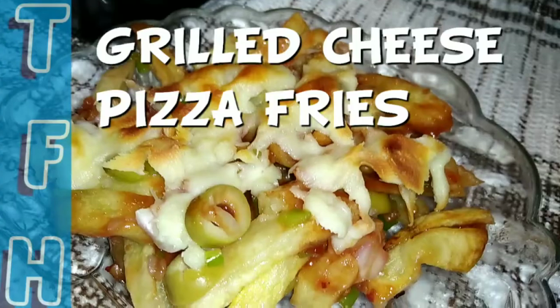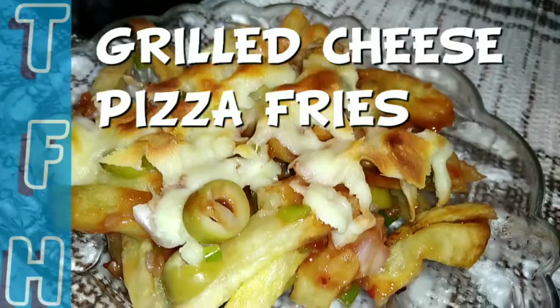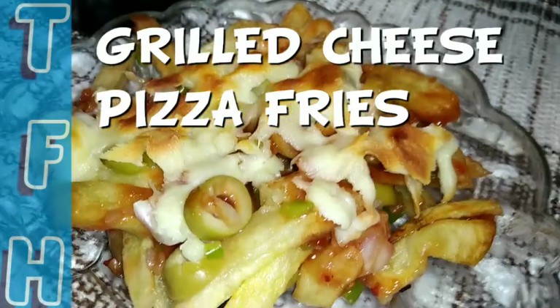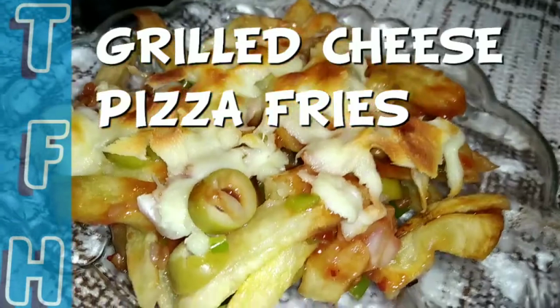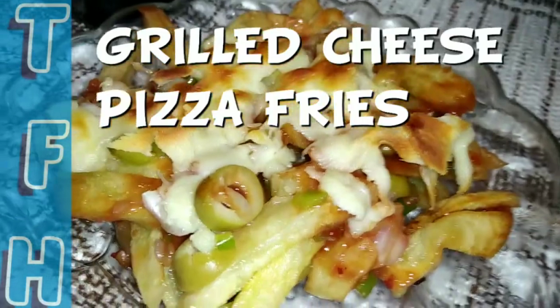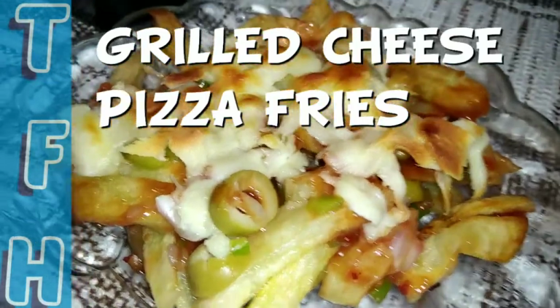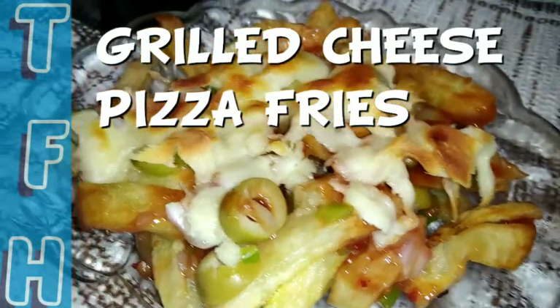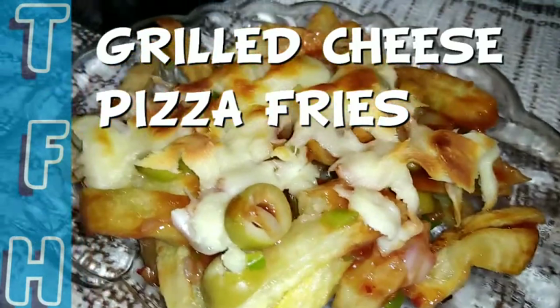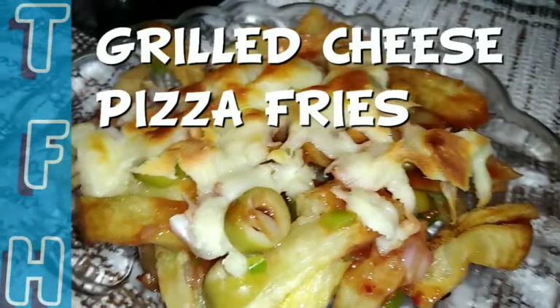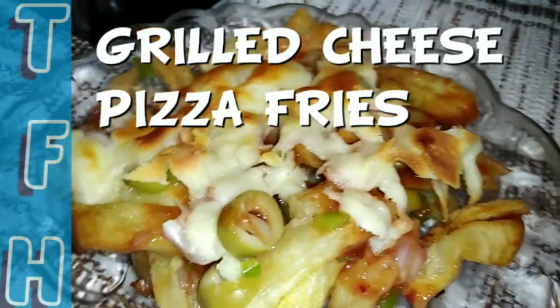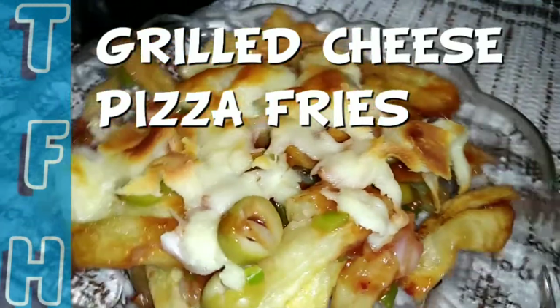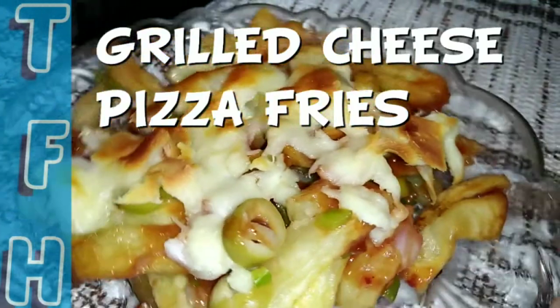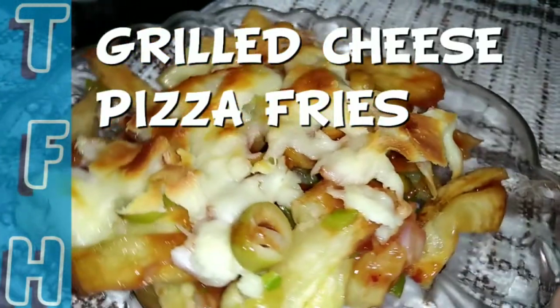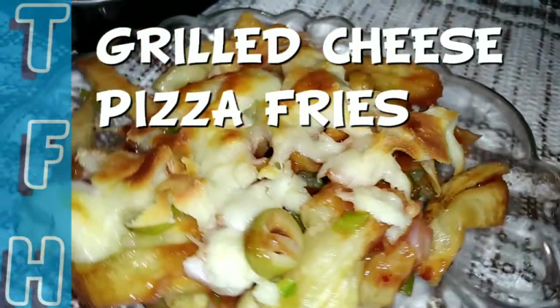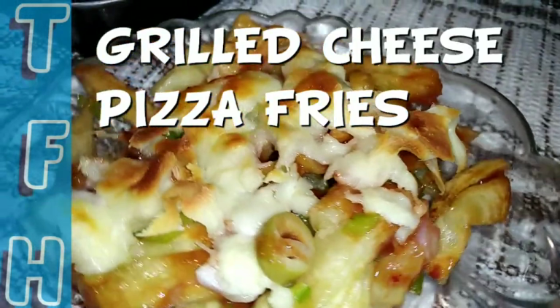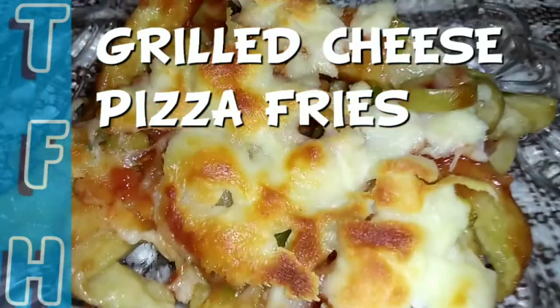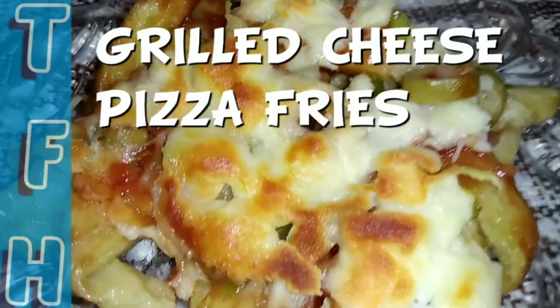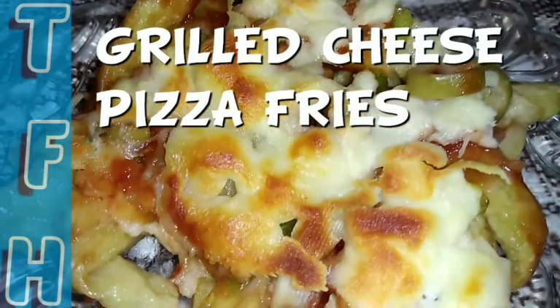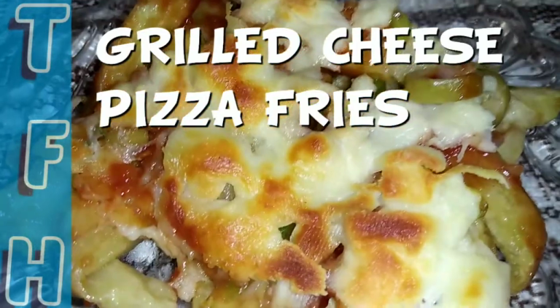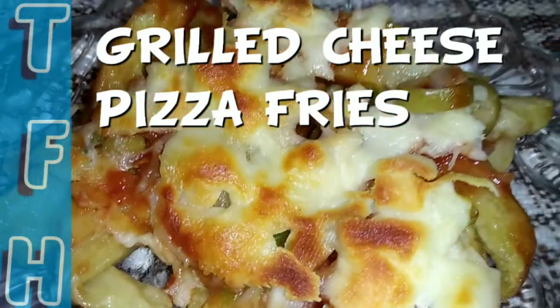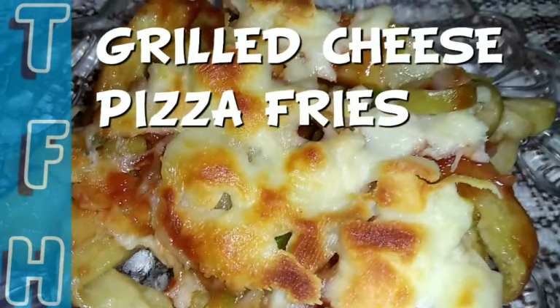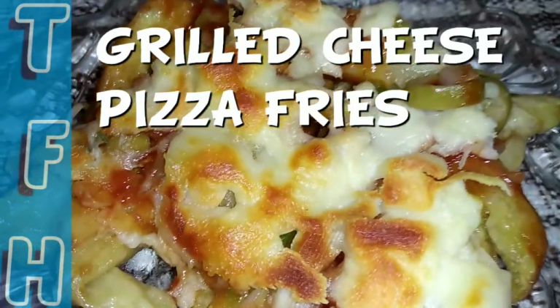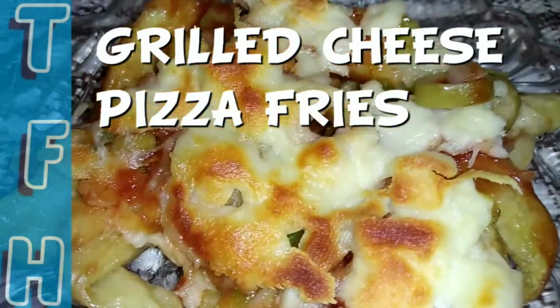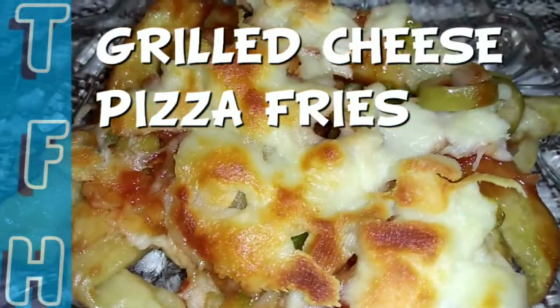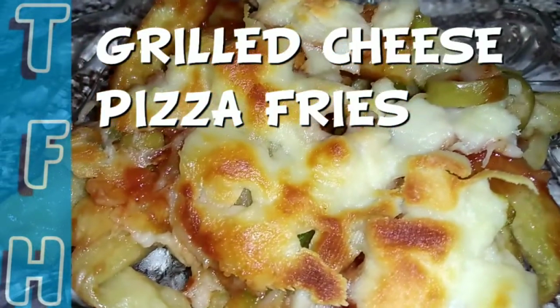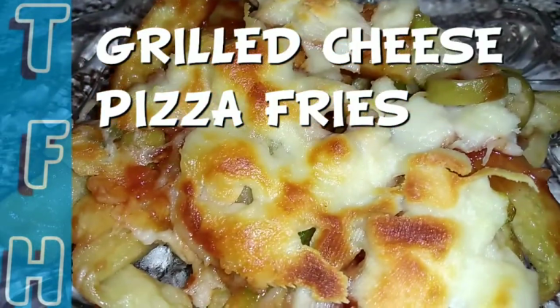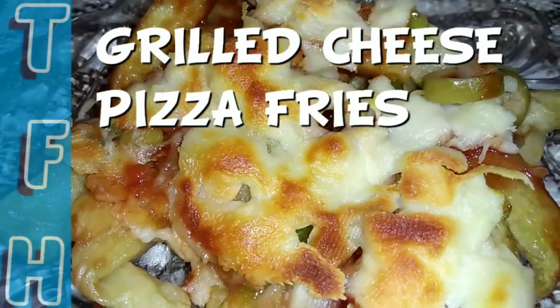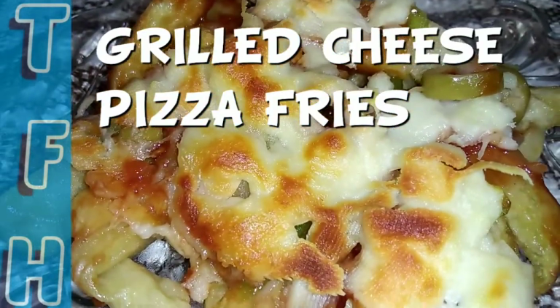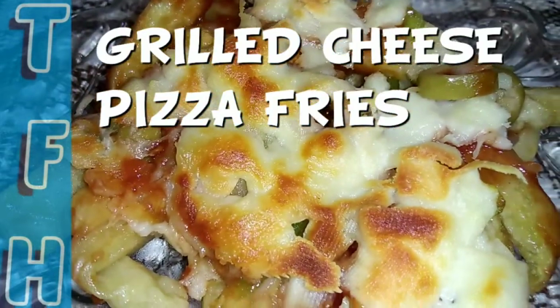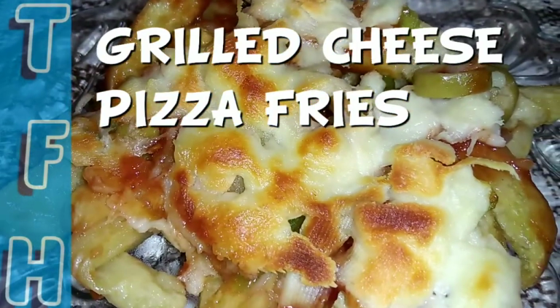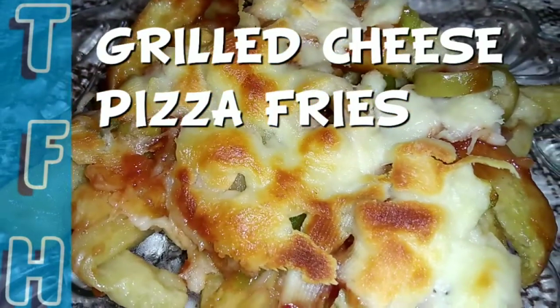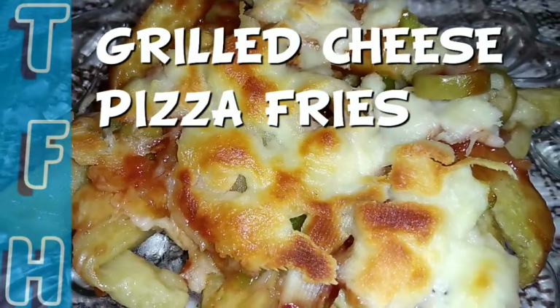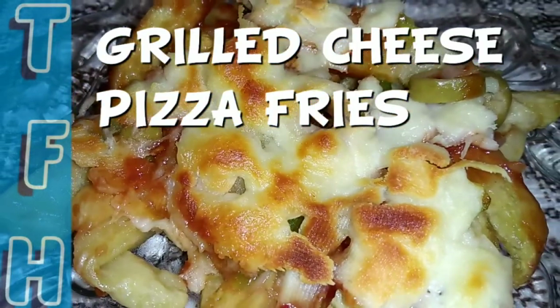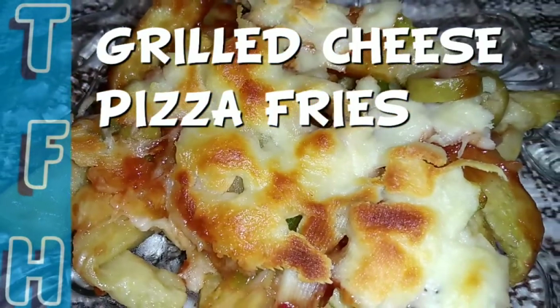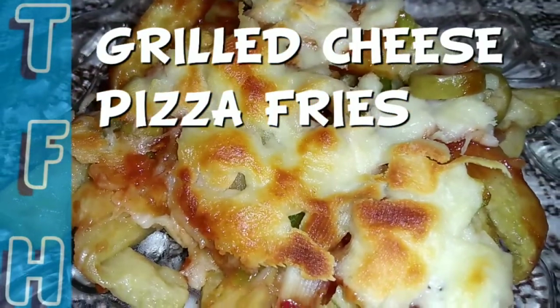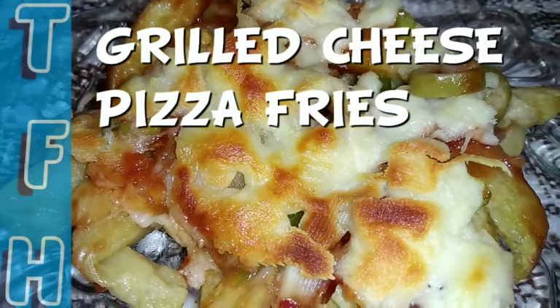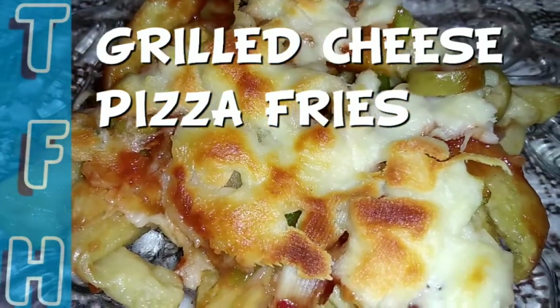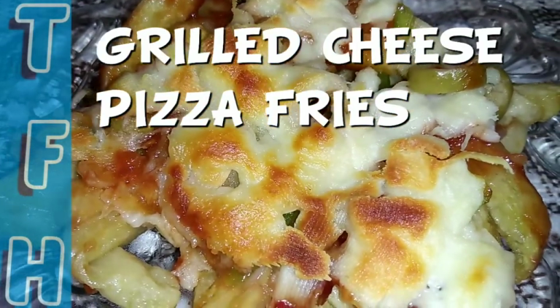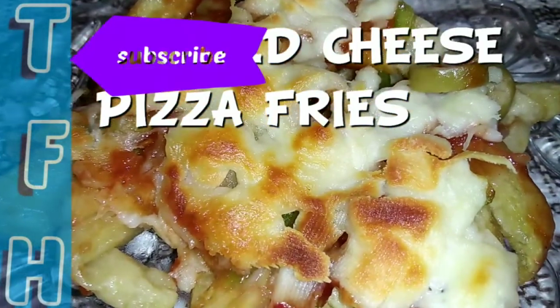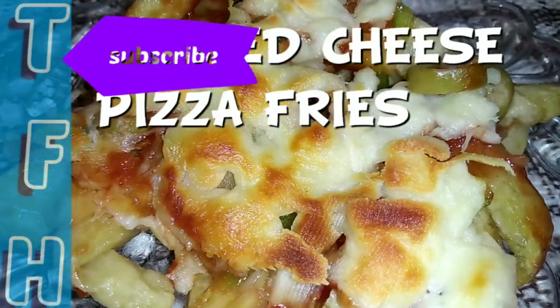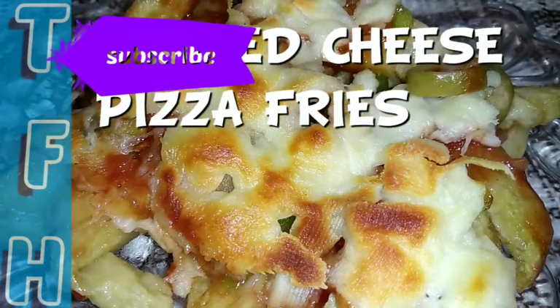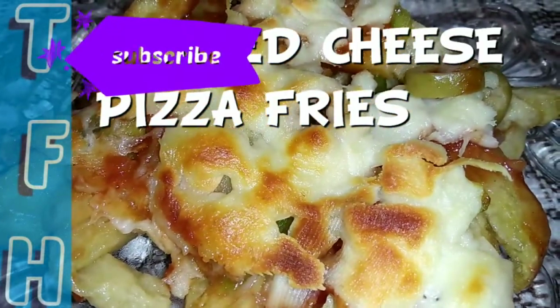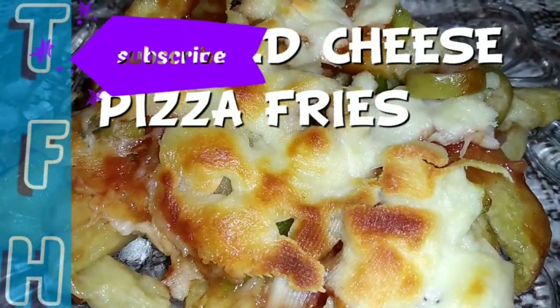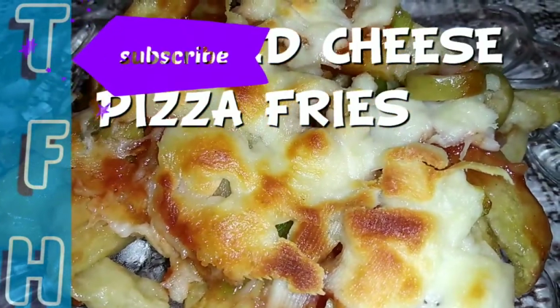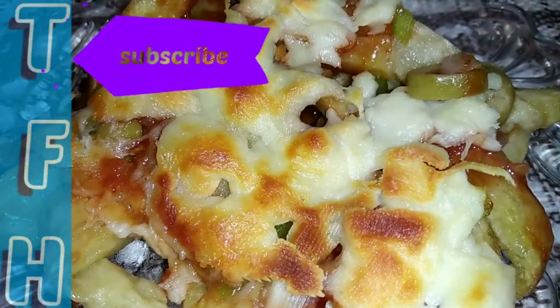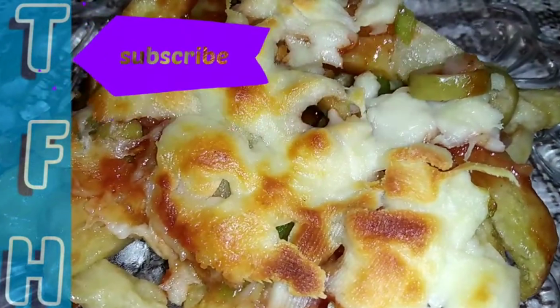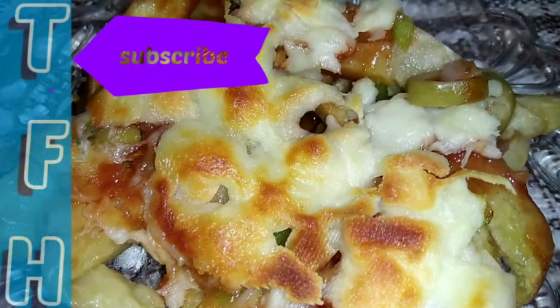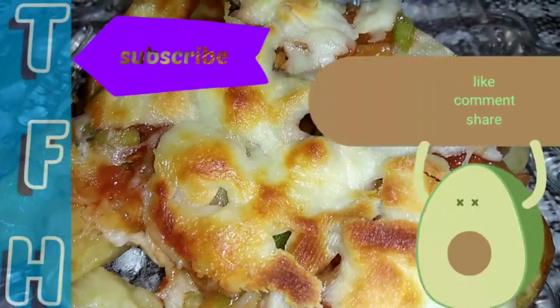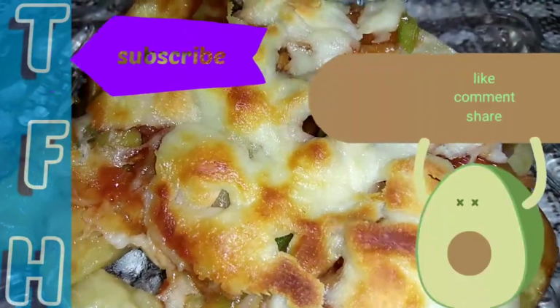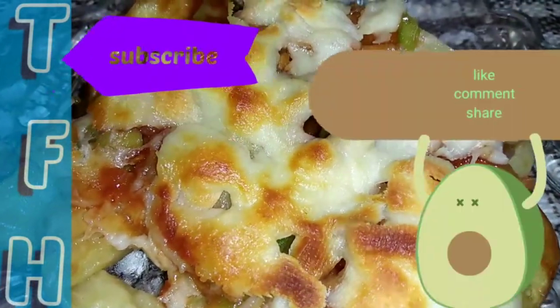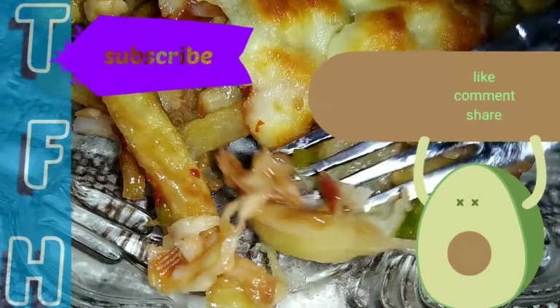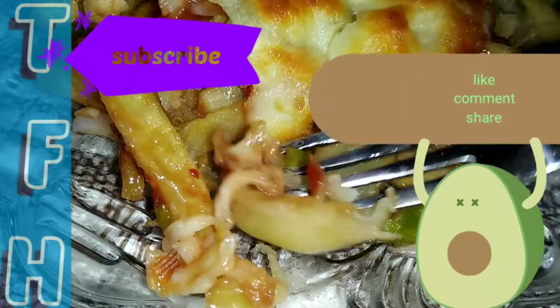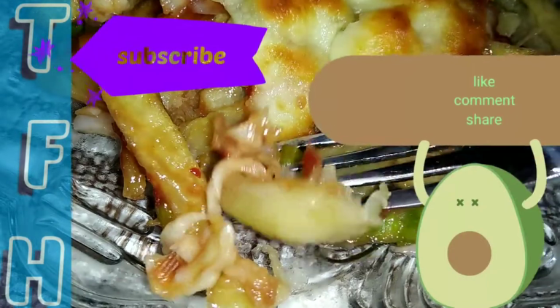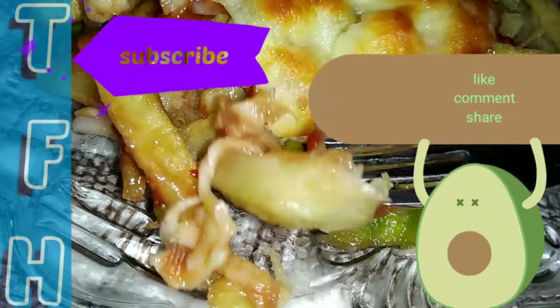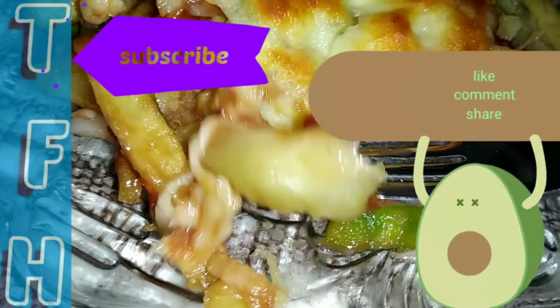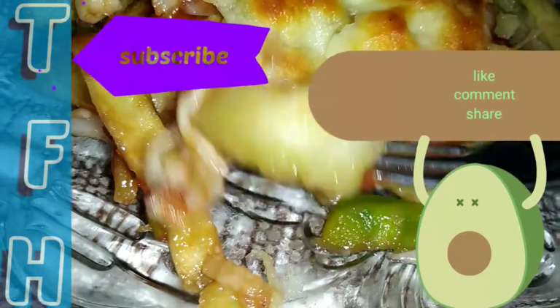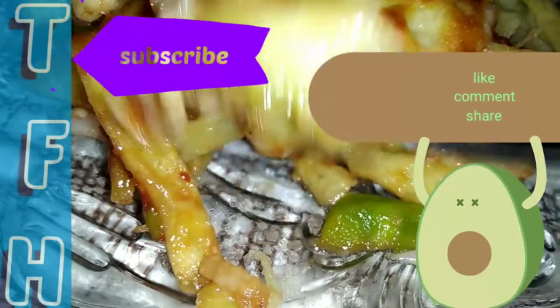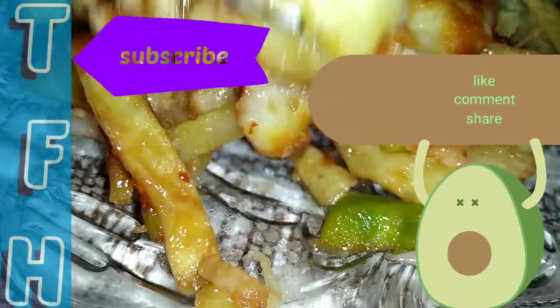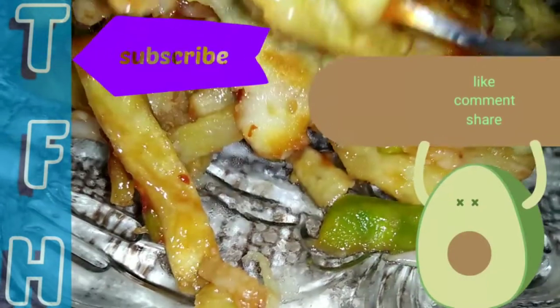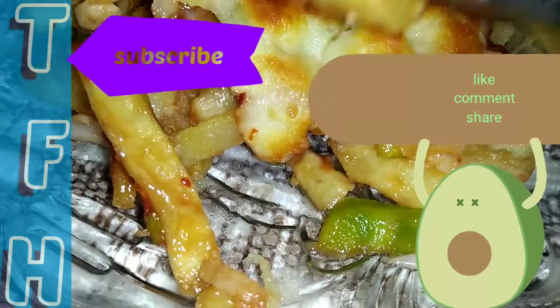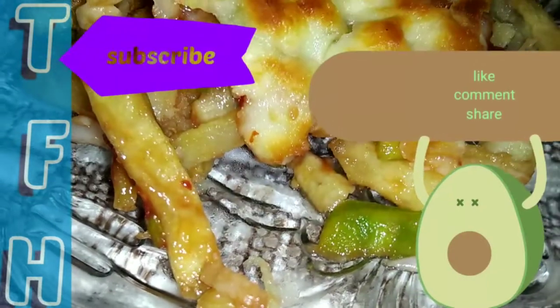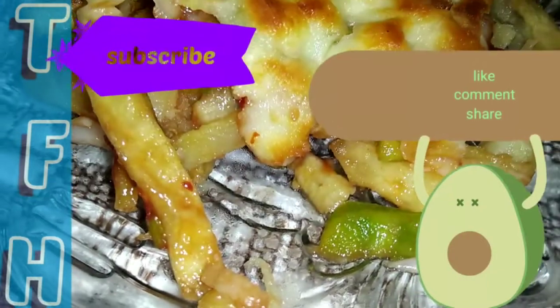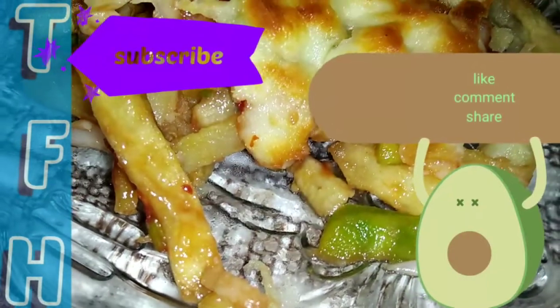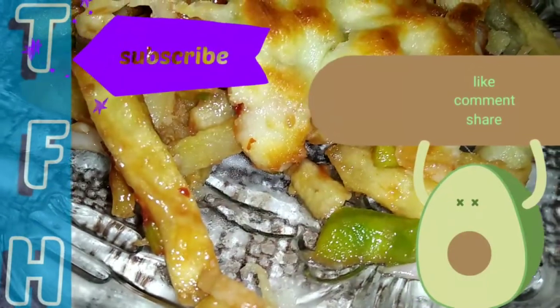Hello everyone, I am glad to be here today. Today we have grilled cheese and pizza fries.